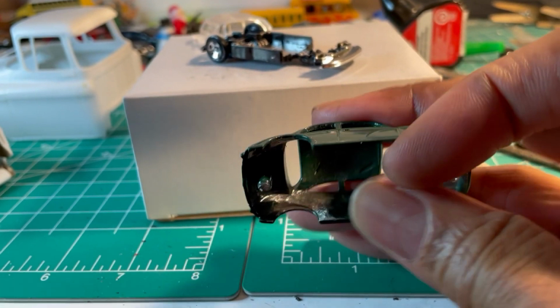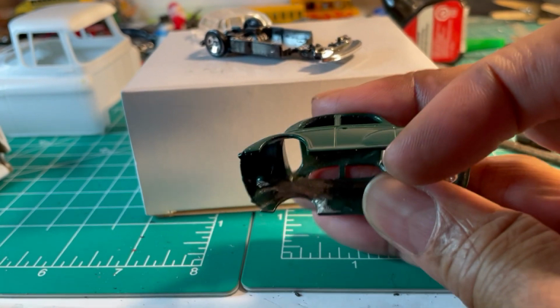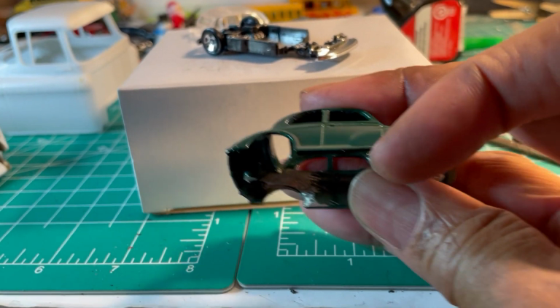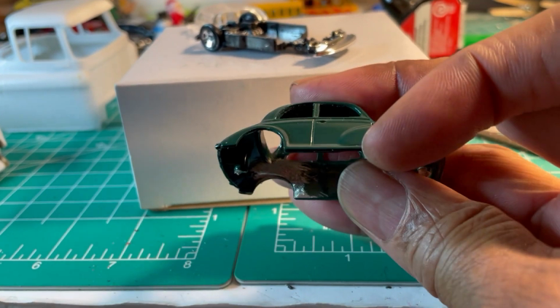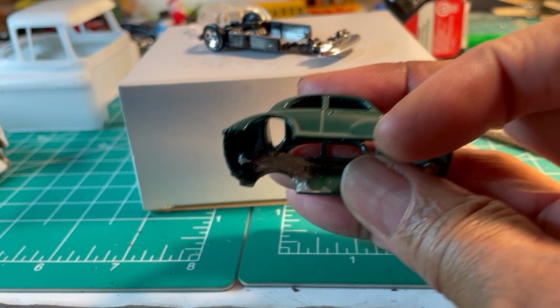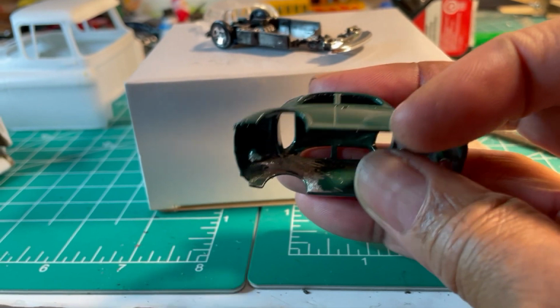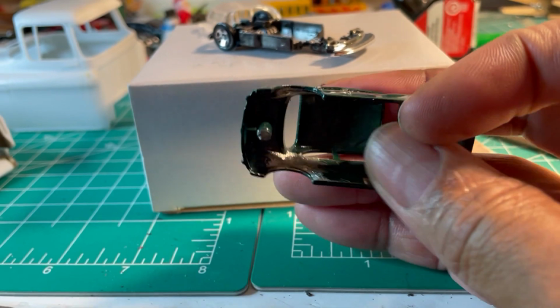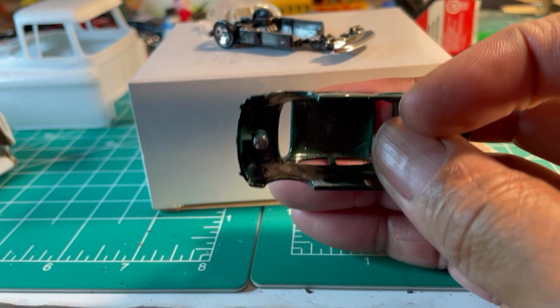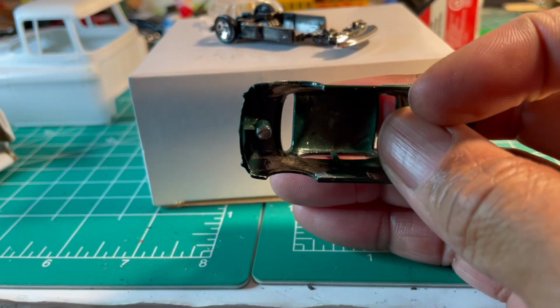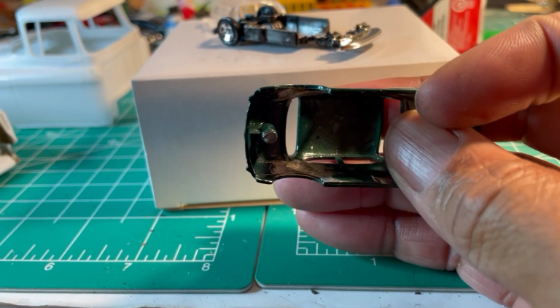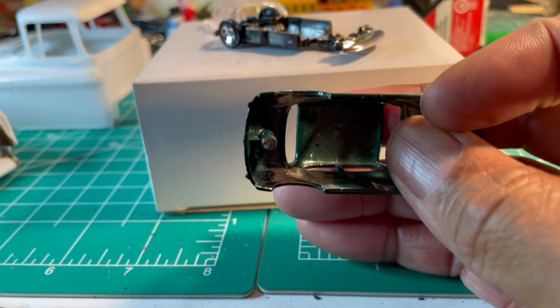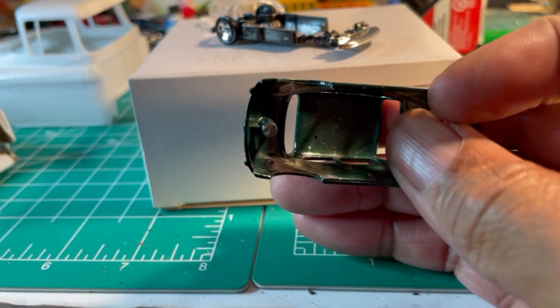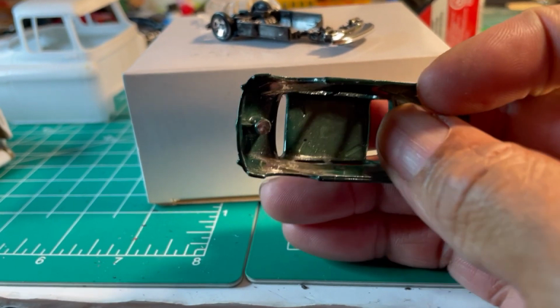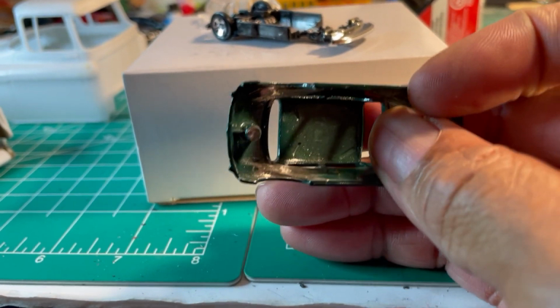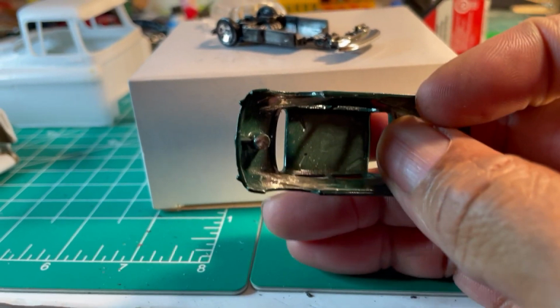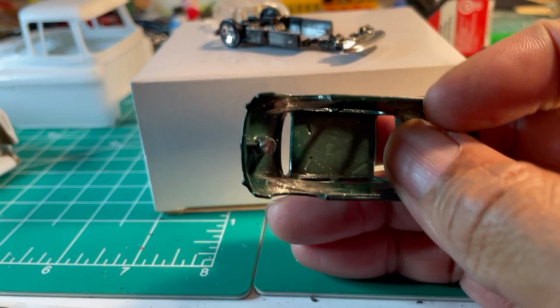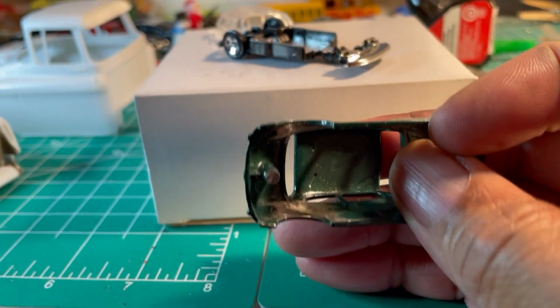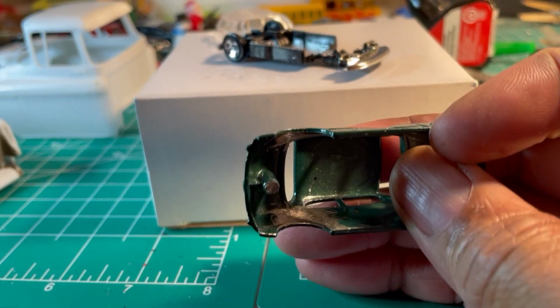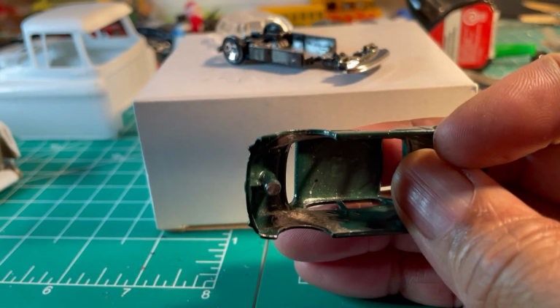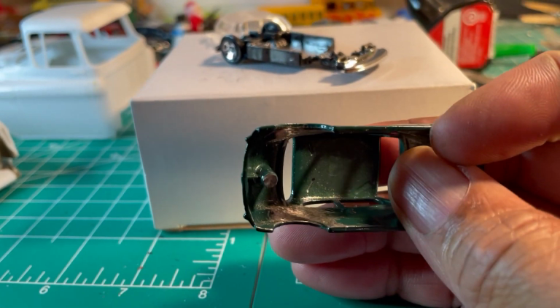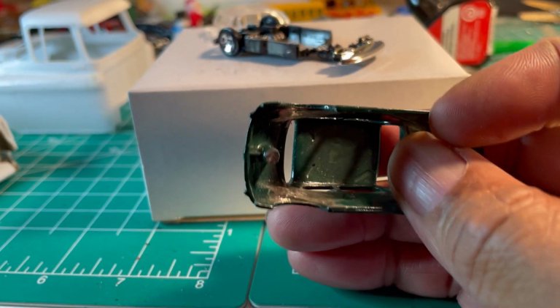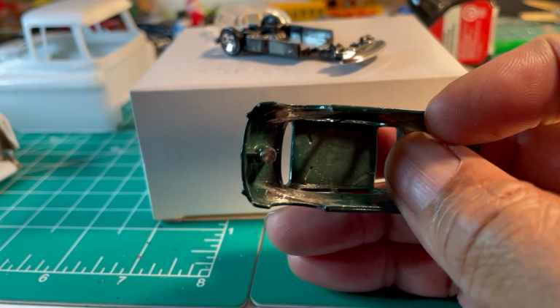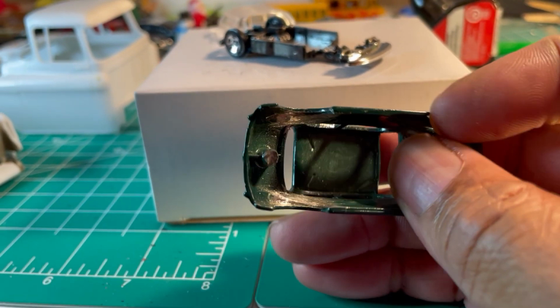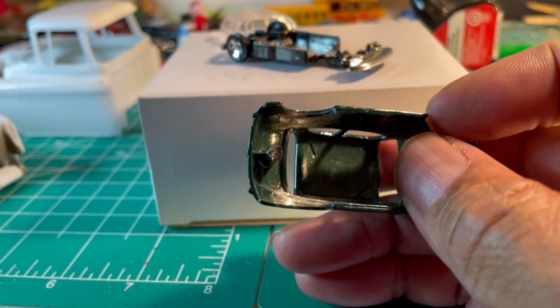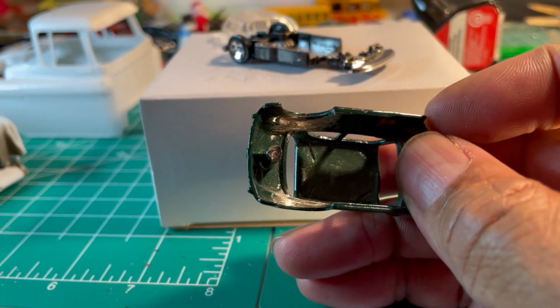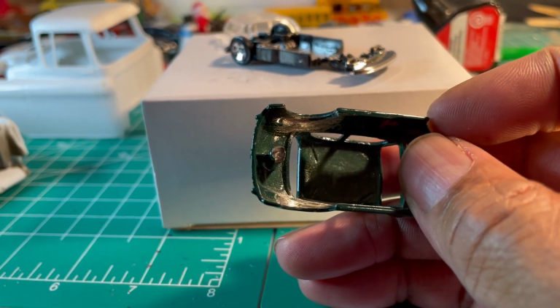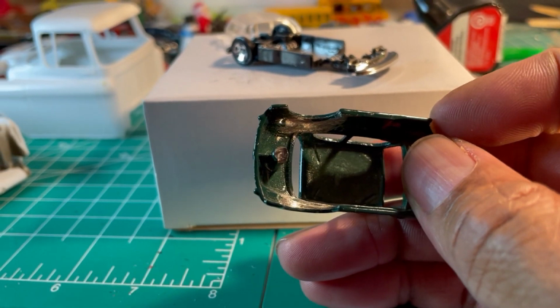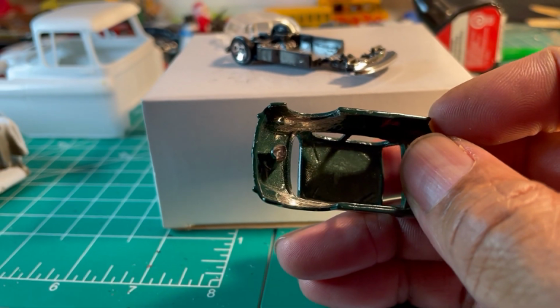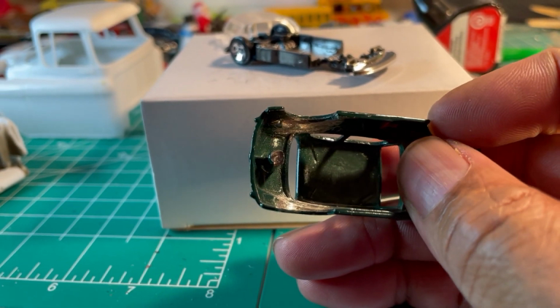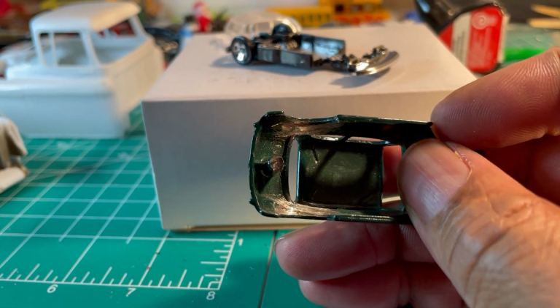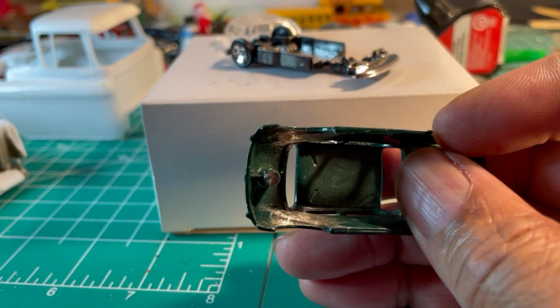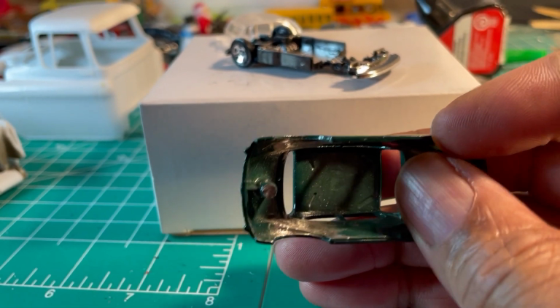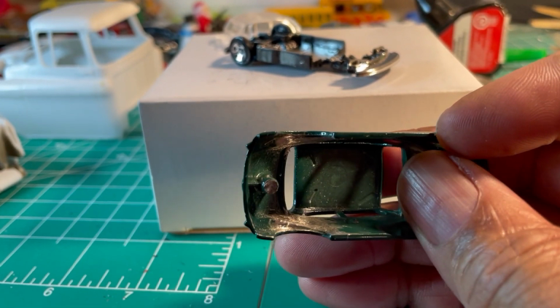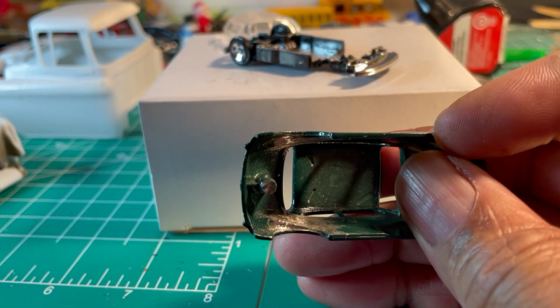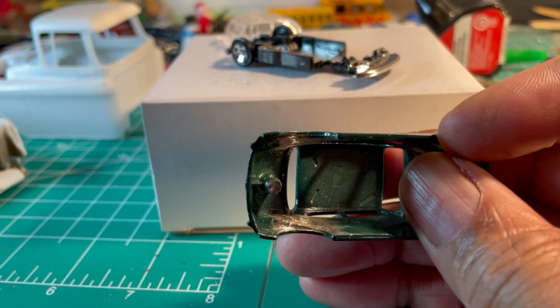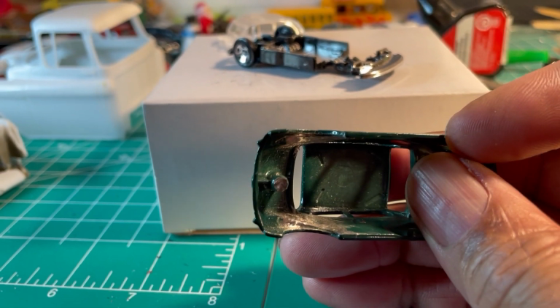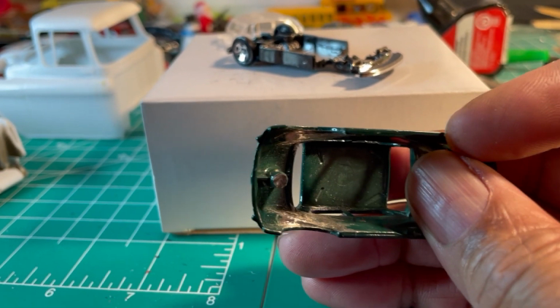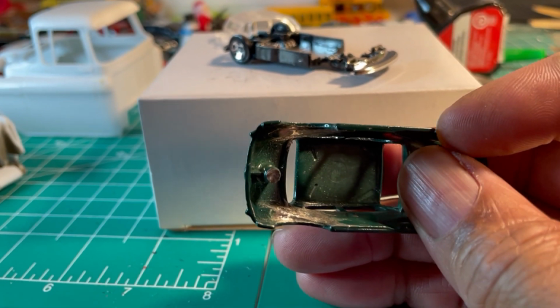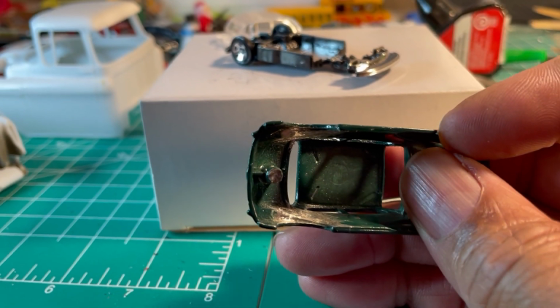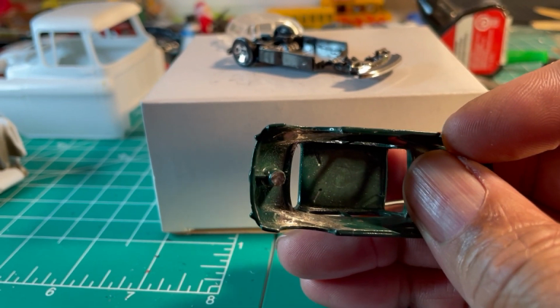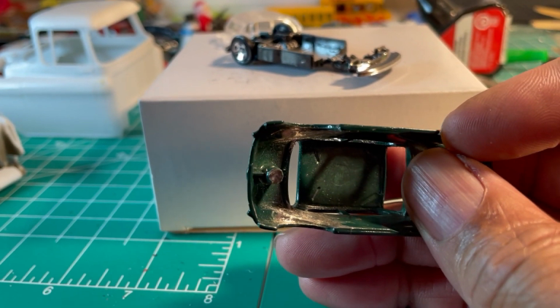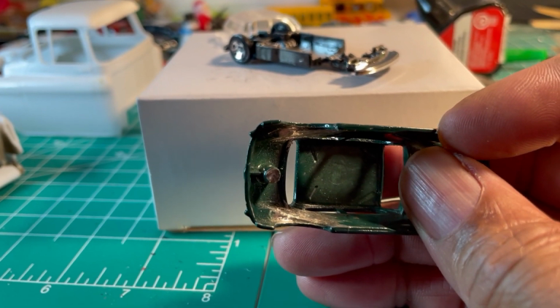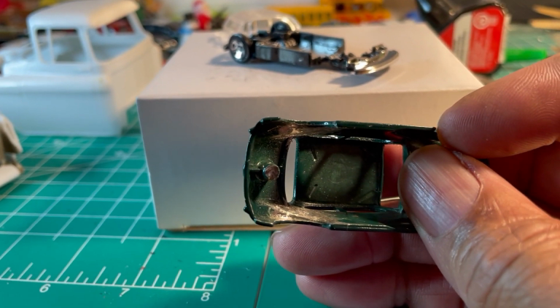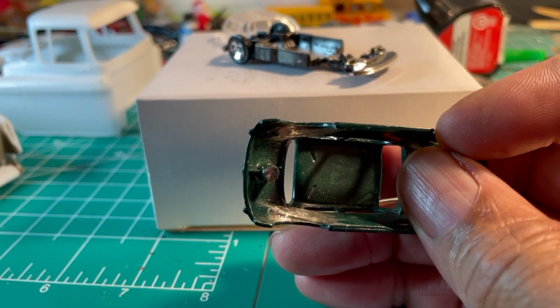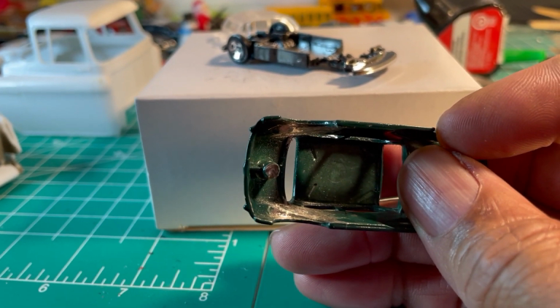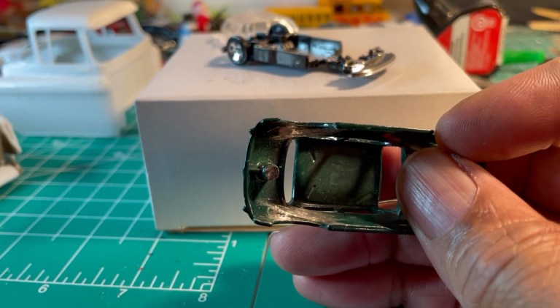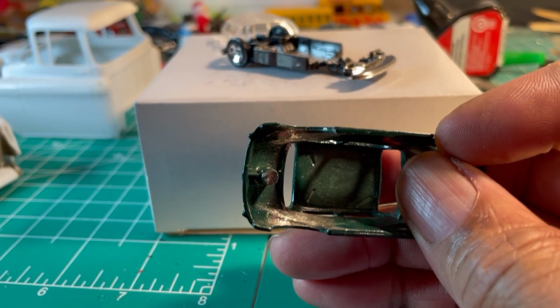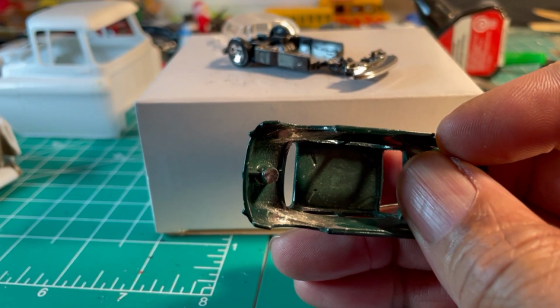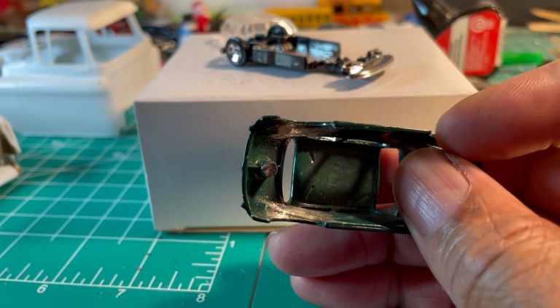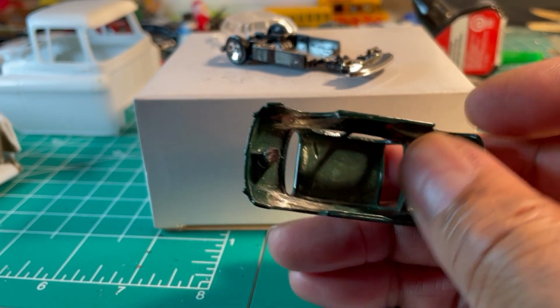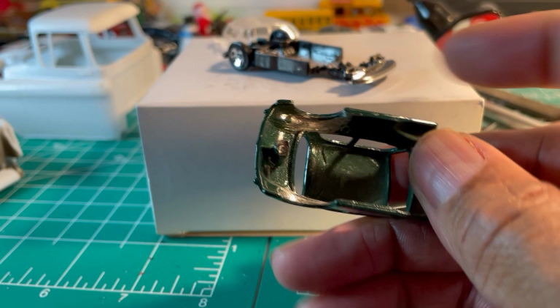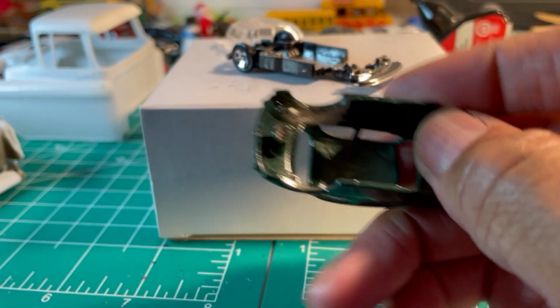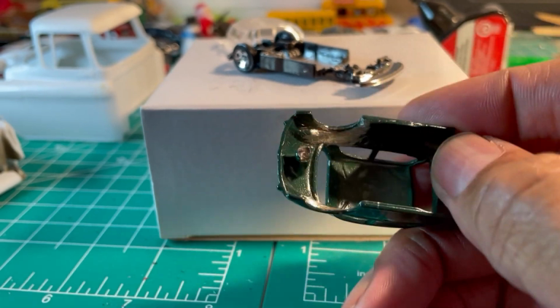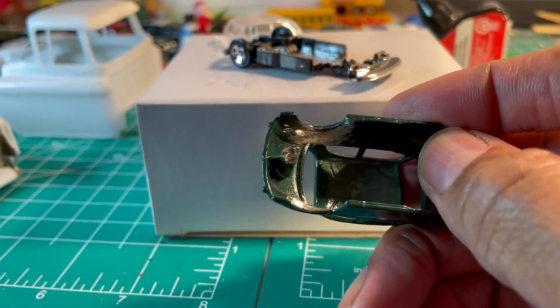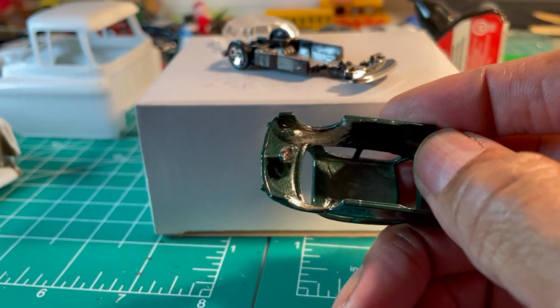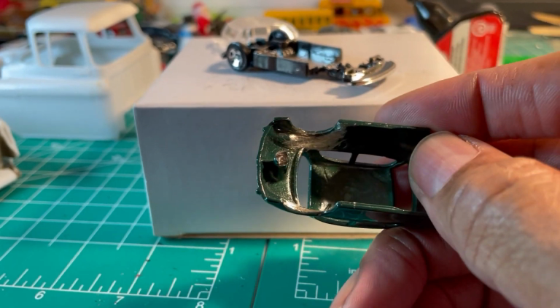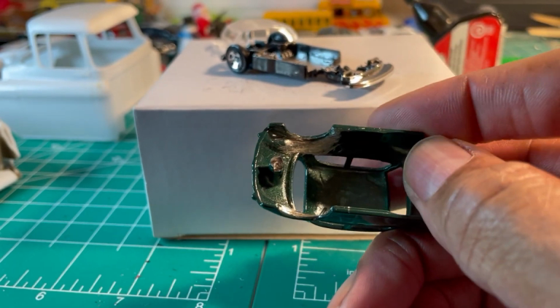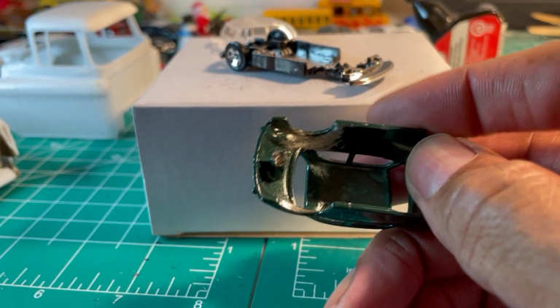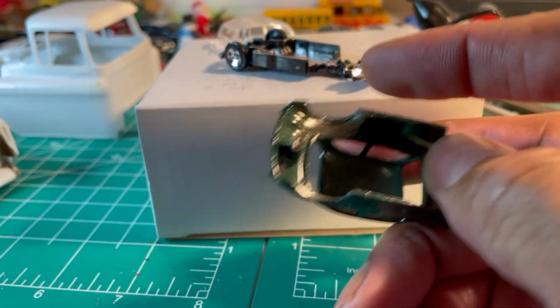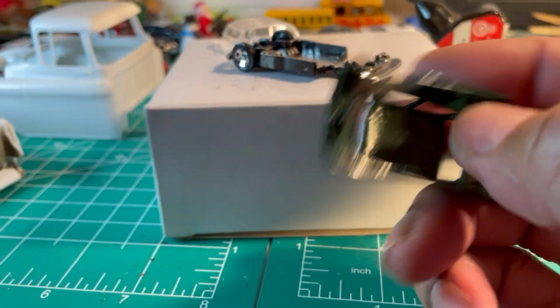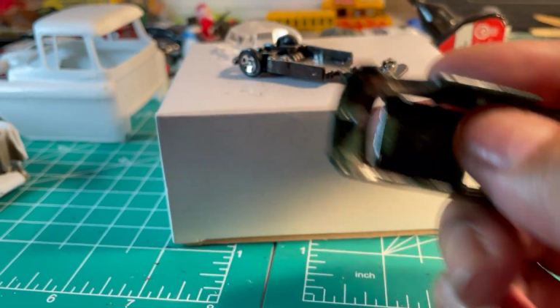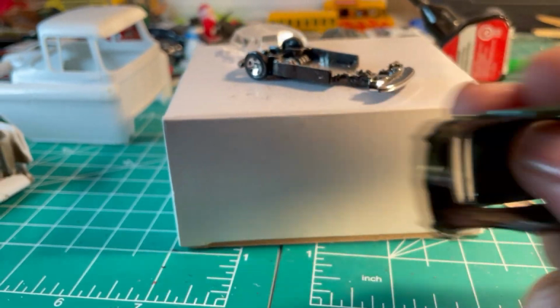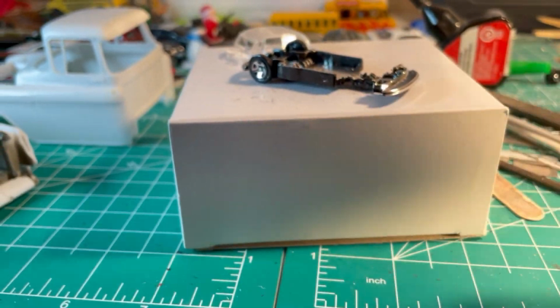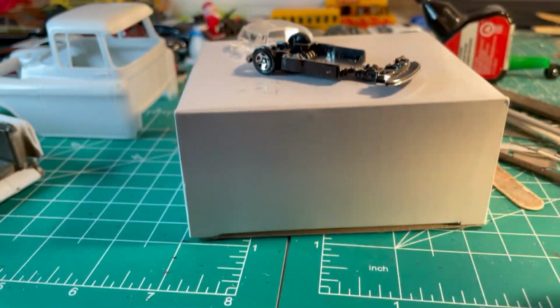I use it to erode away all that metal to get the tires to tuck and sit lower.